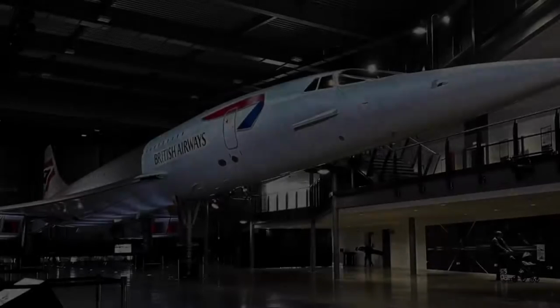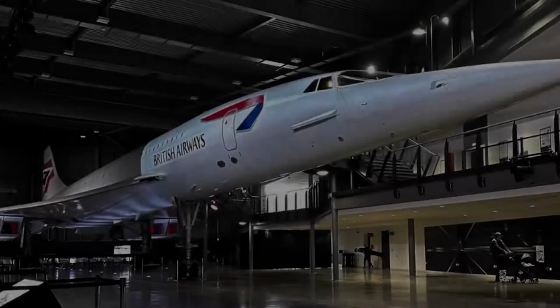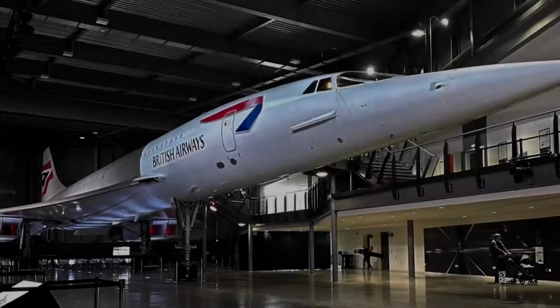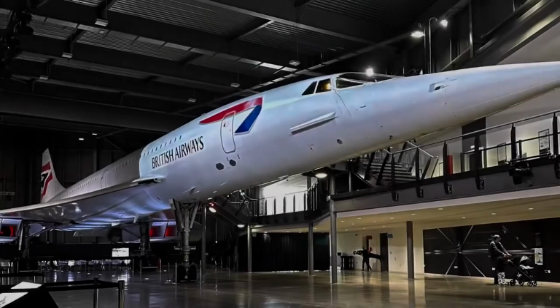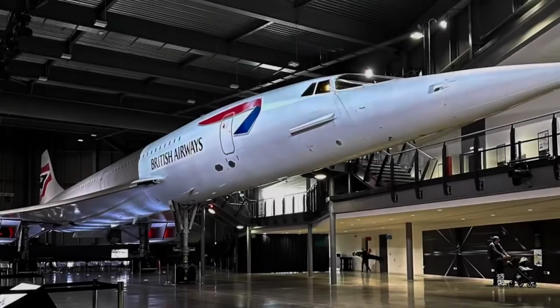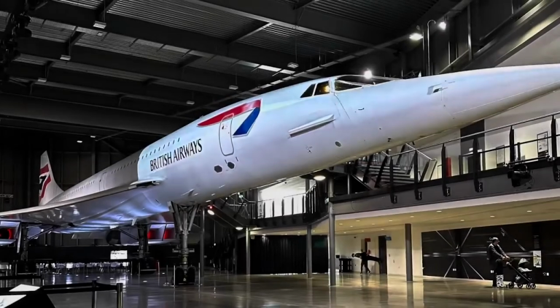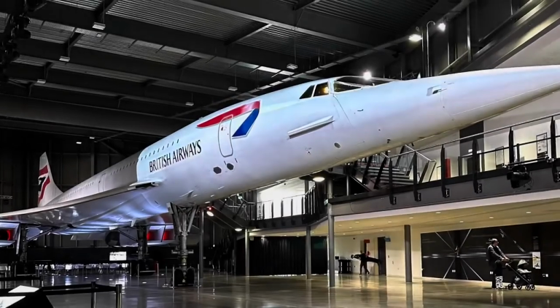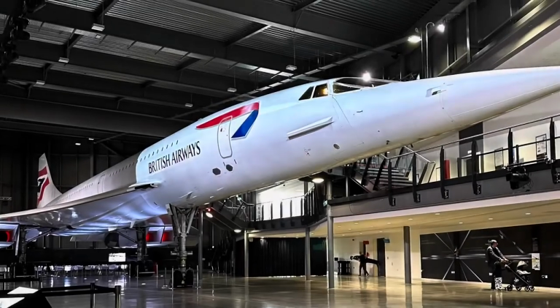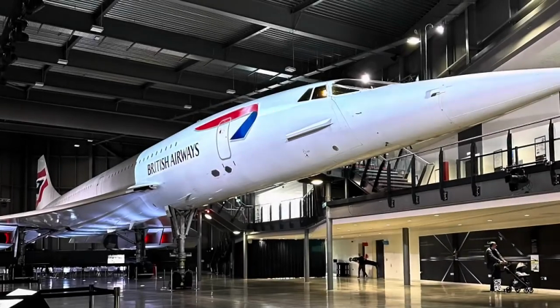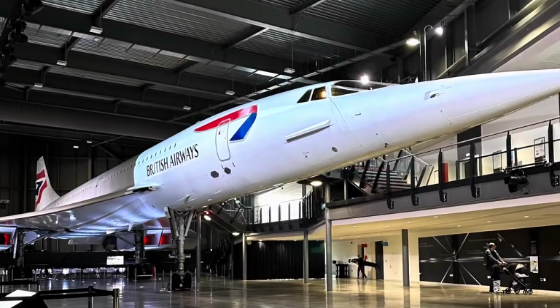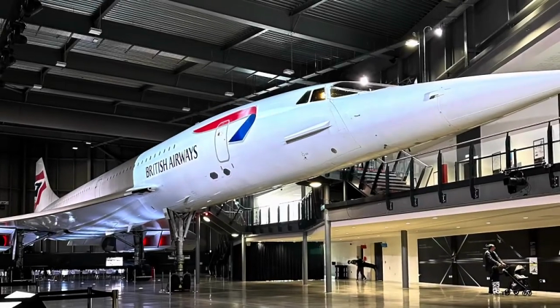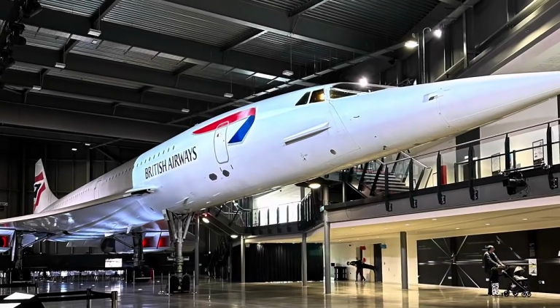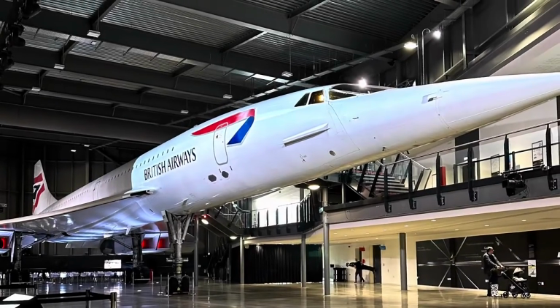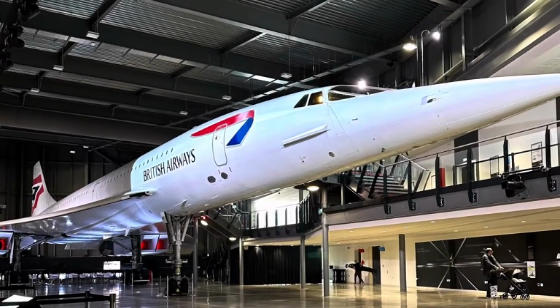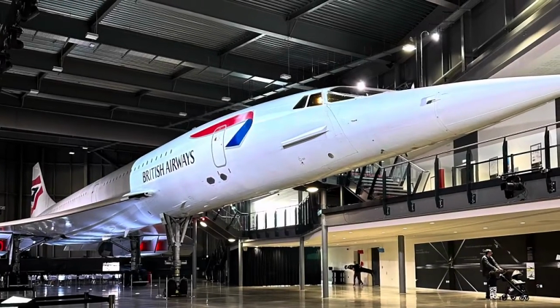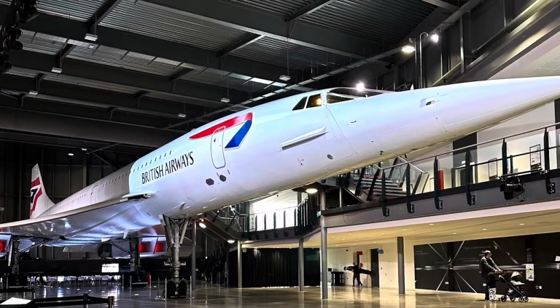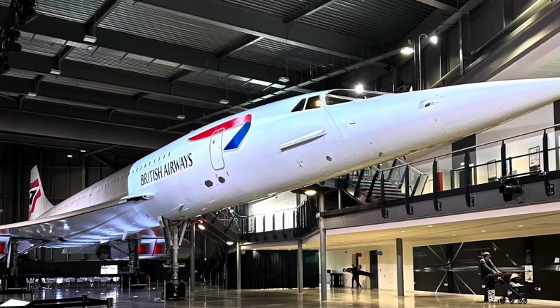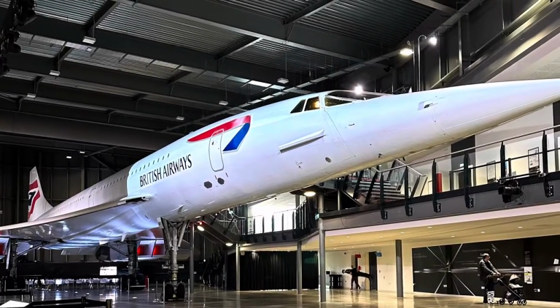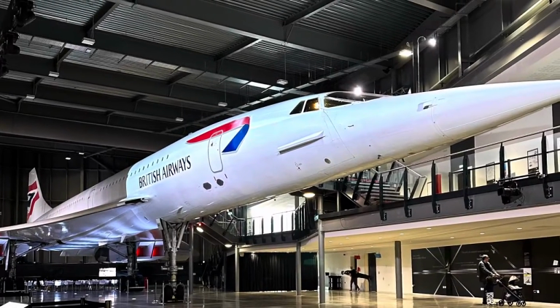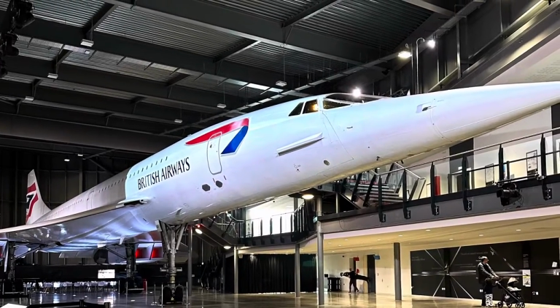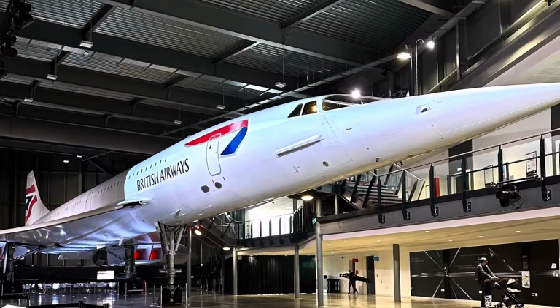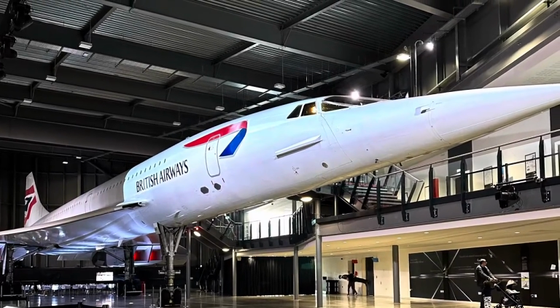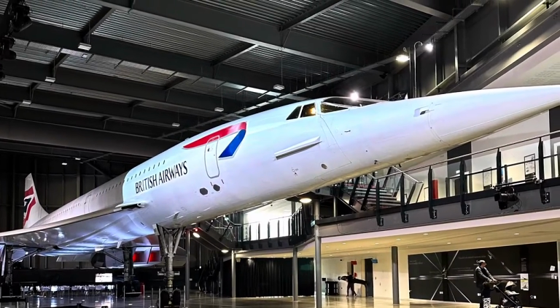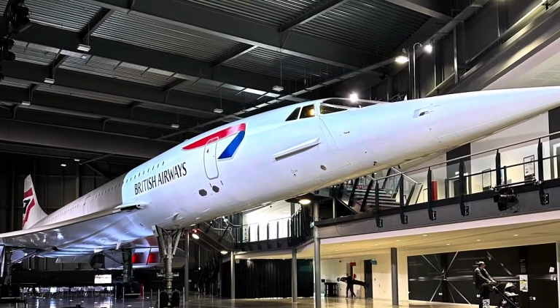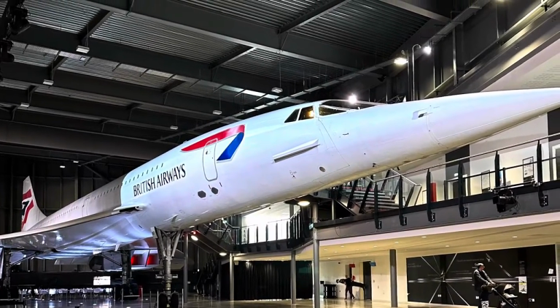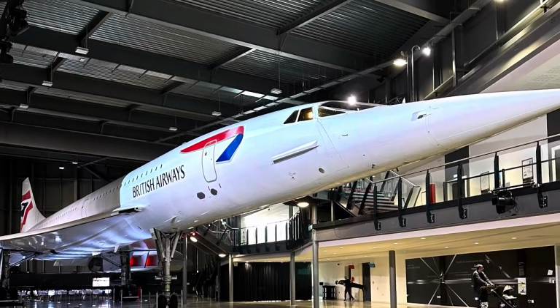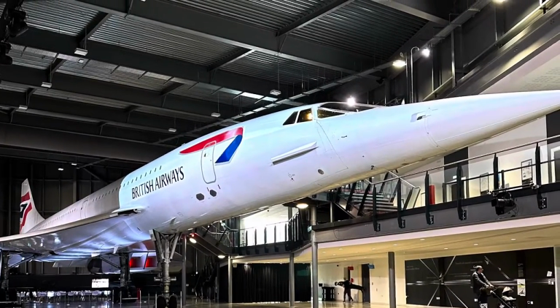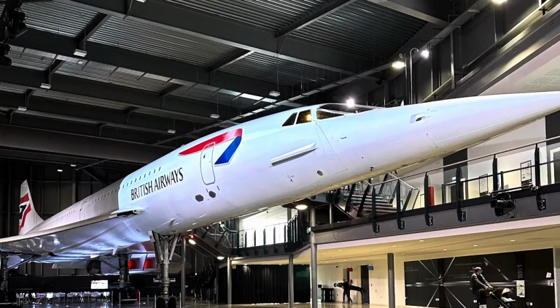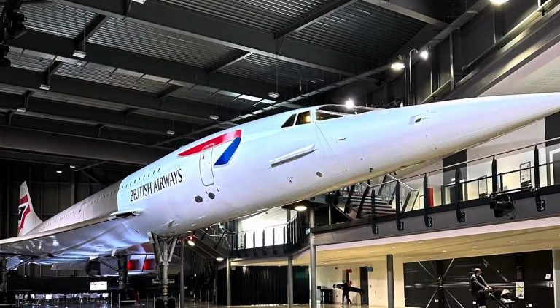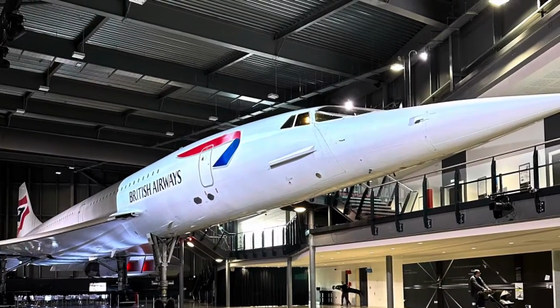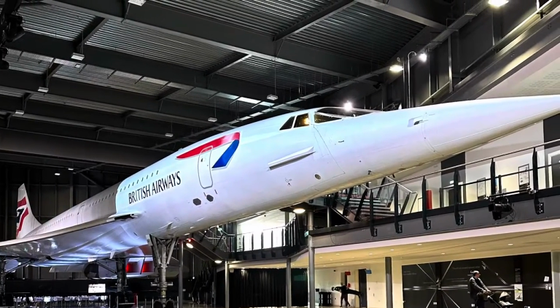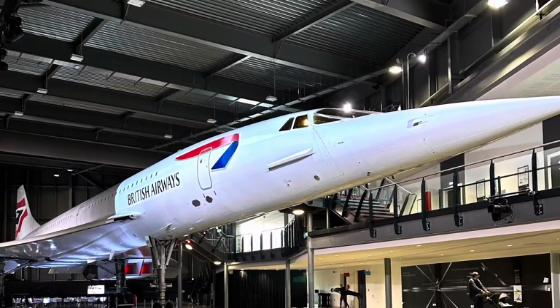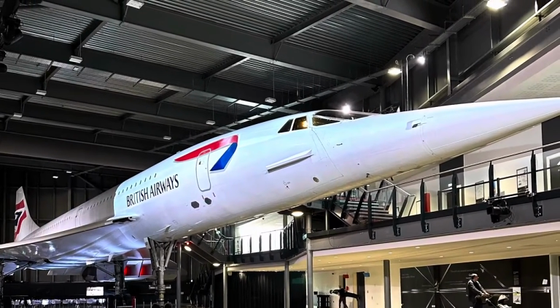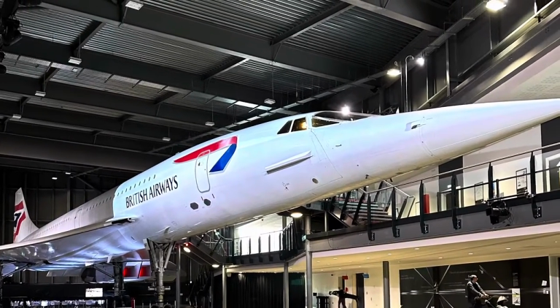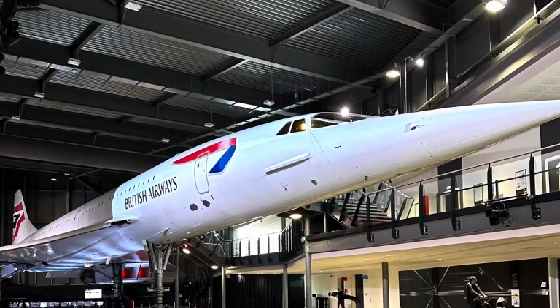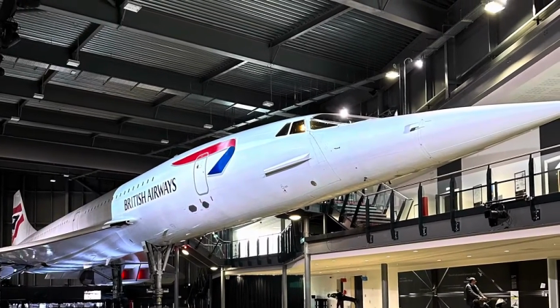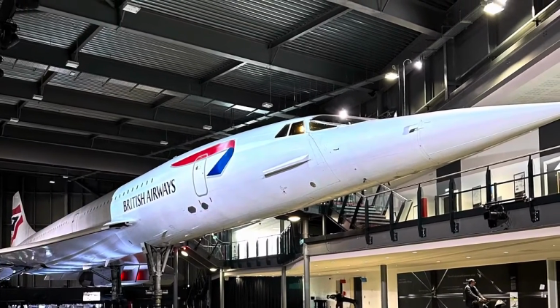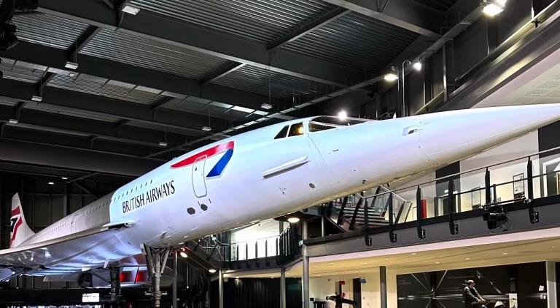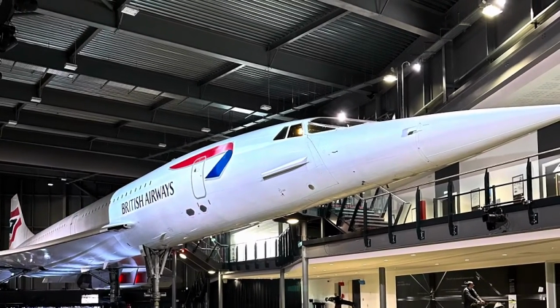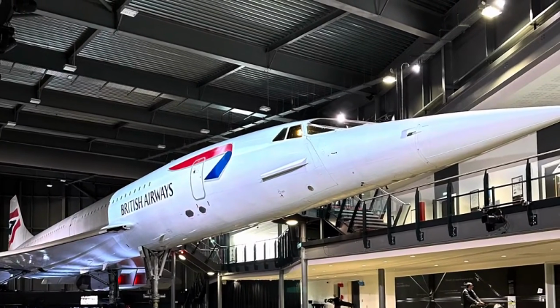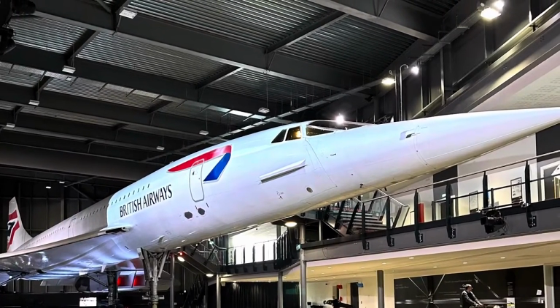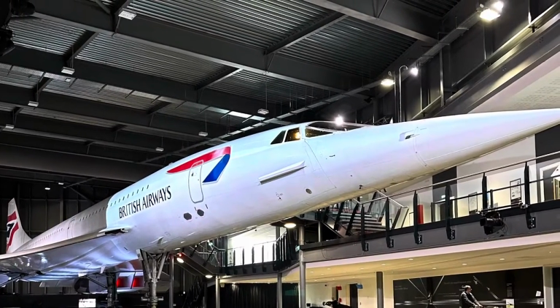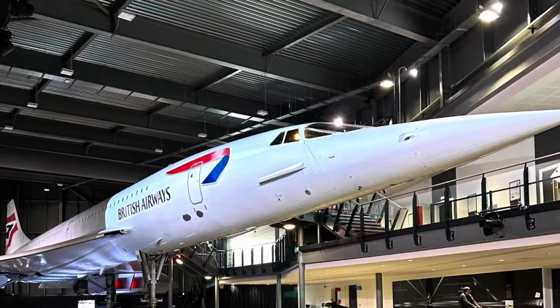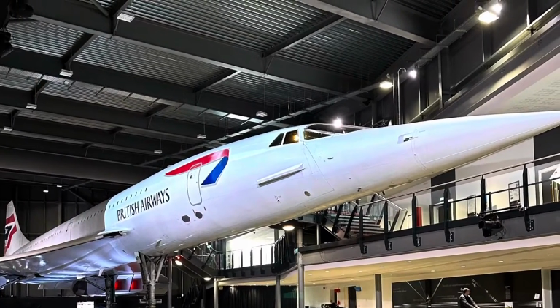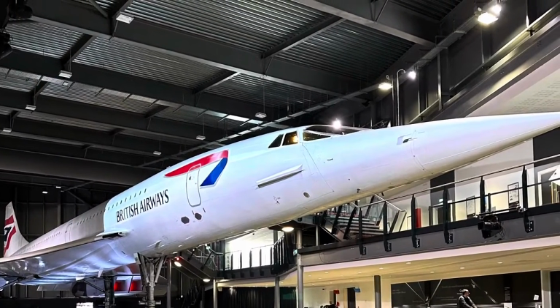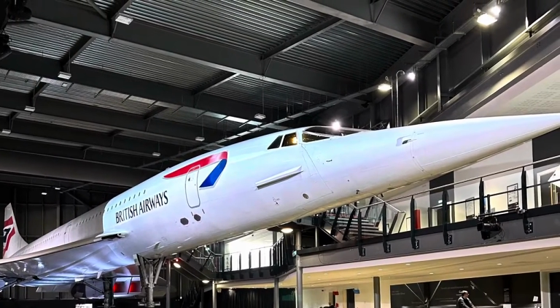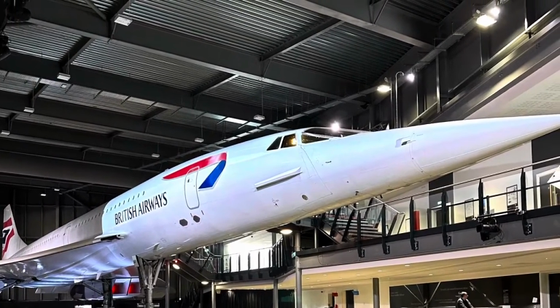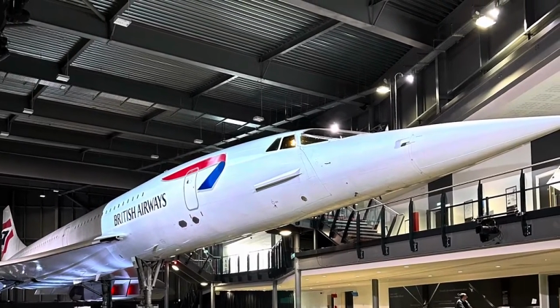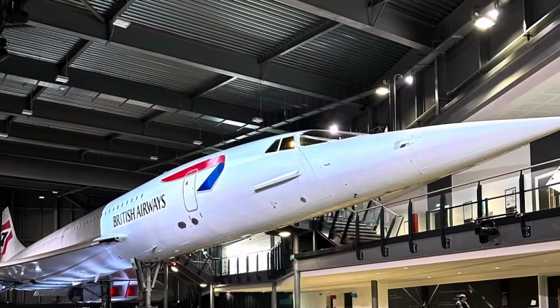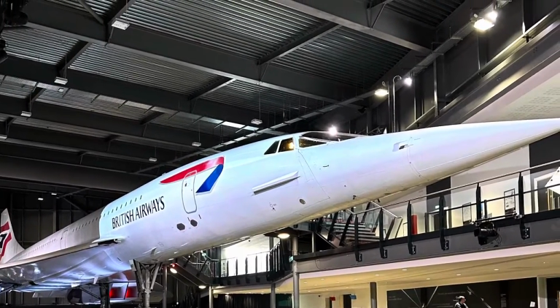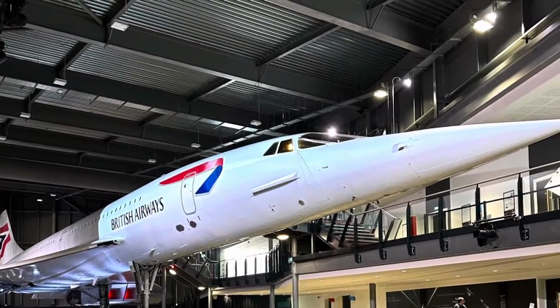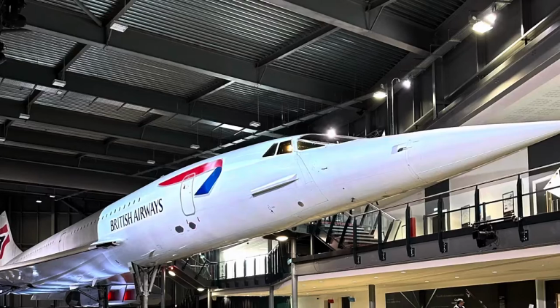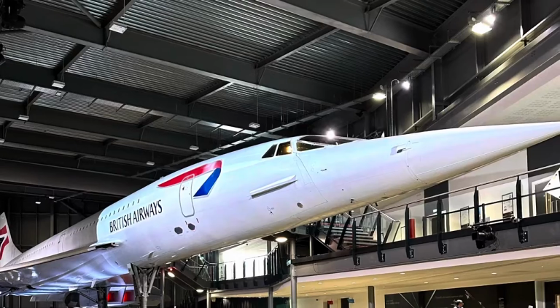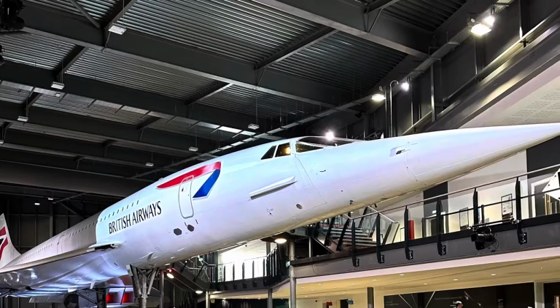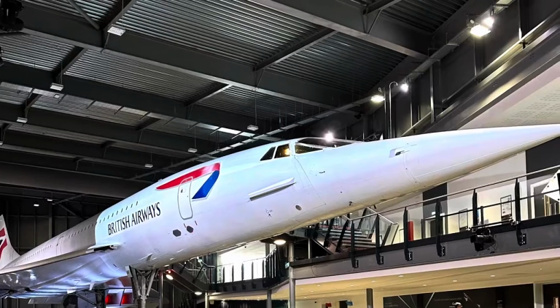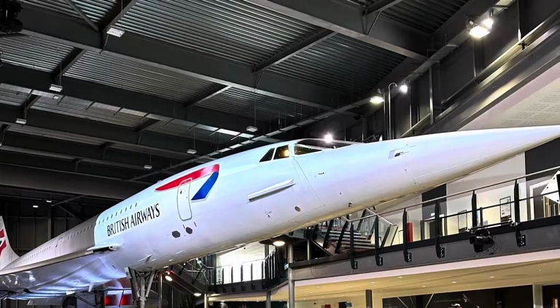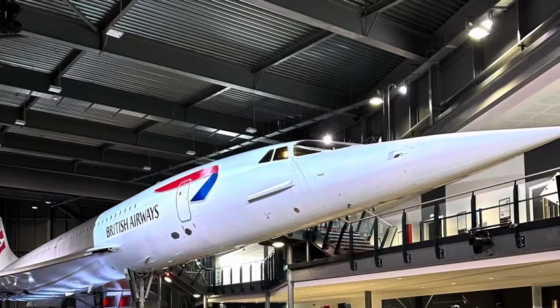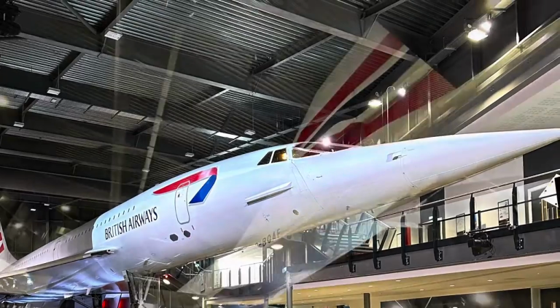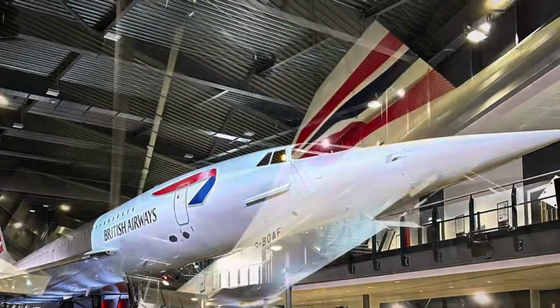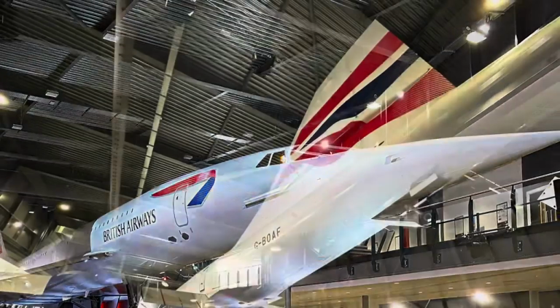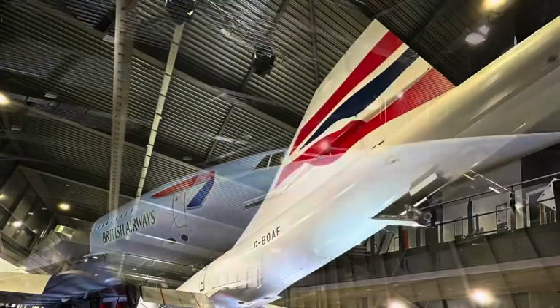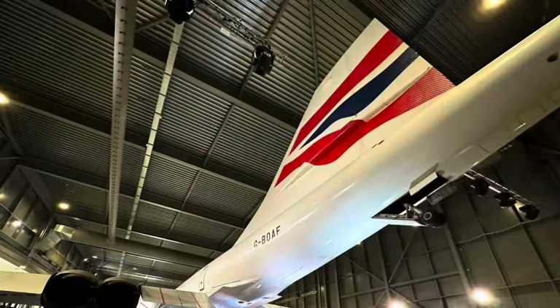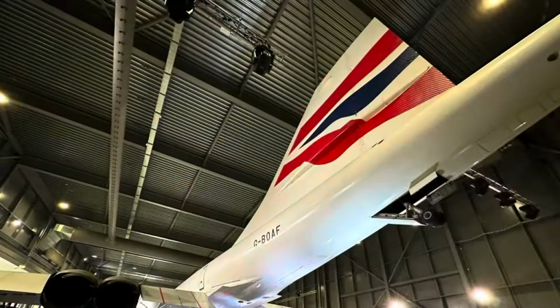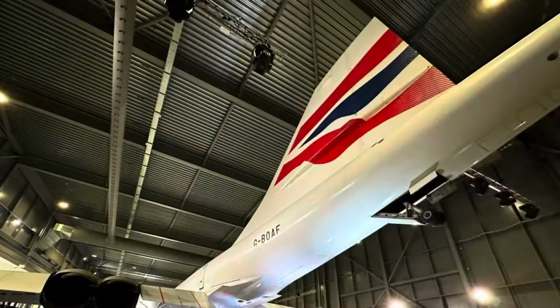On the last Concorde to fly — the last supersonic plane to fly anywhere in the world.